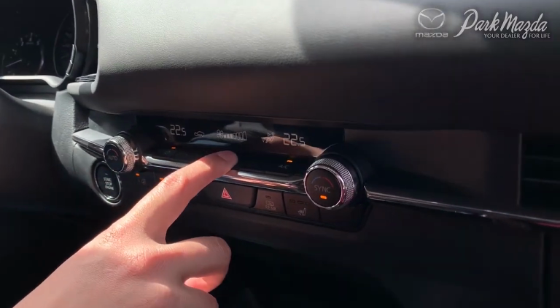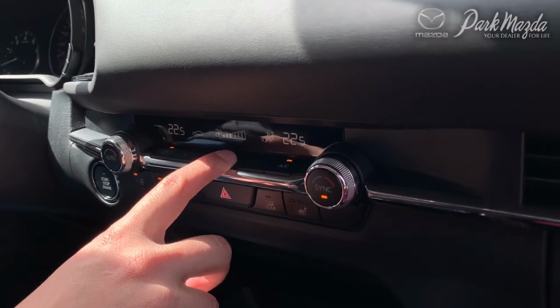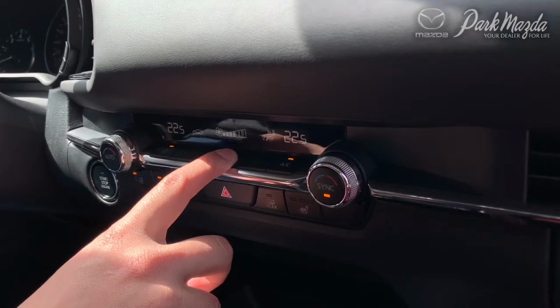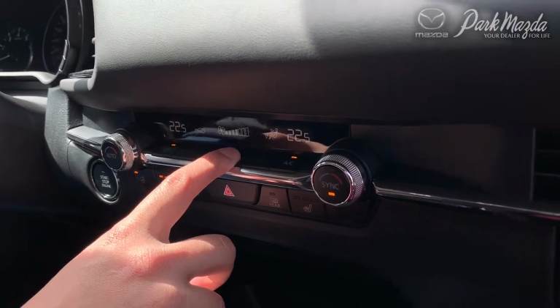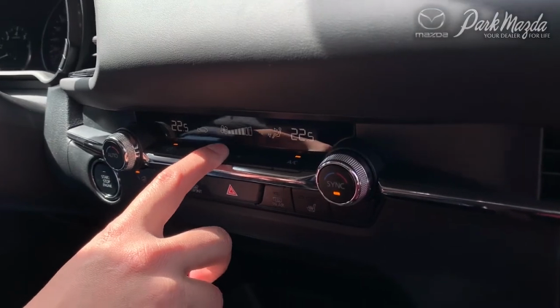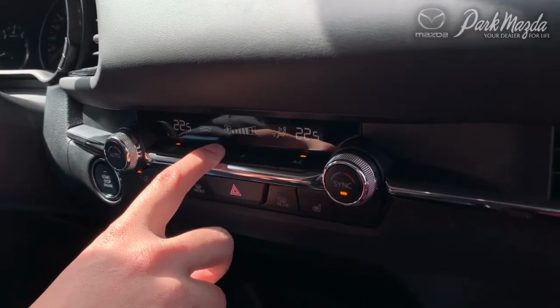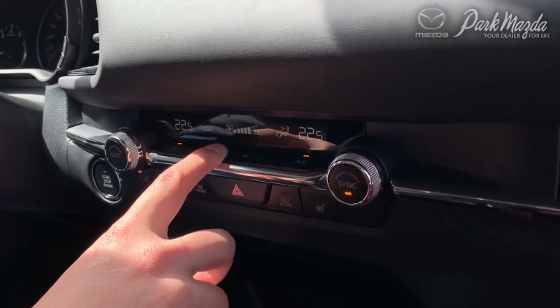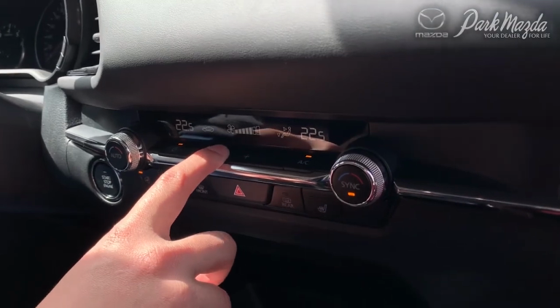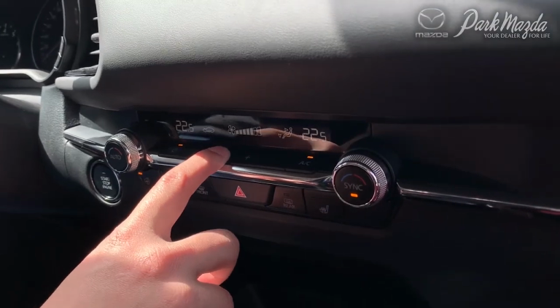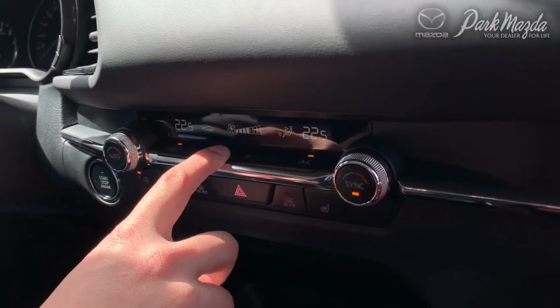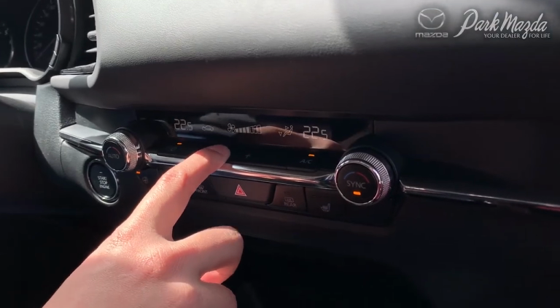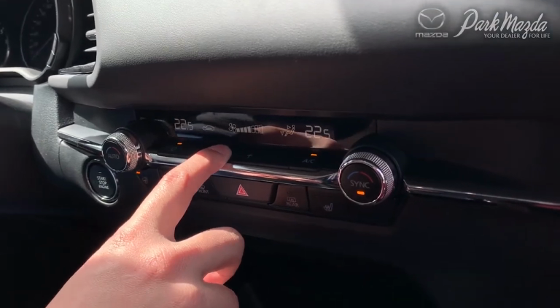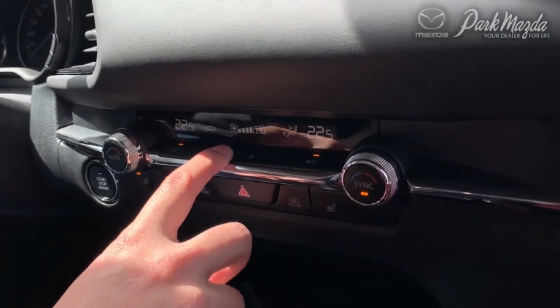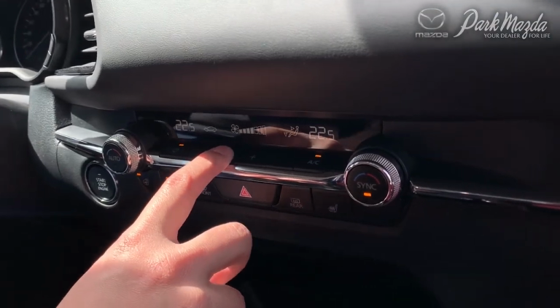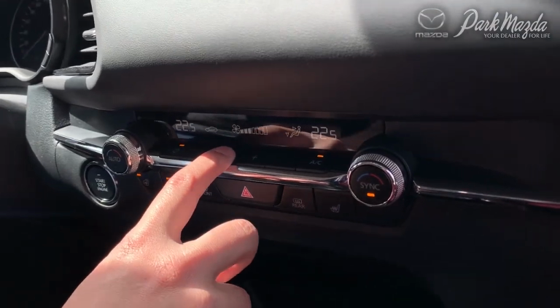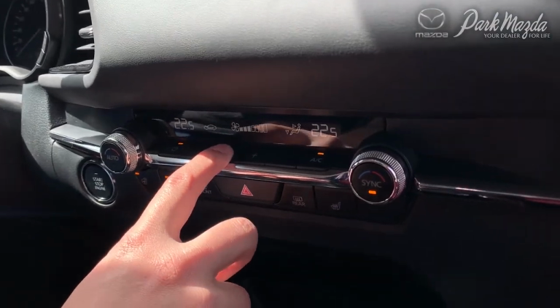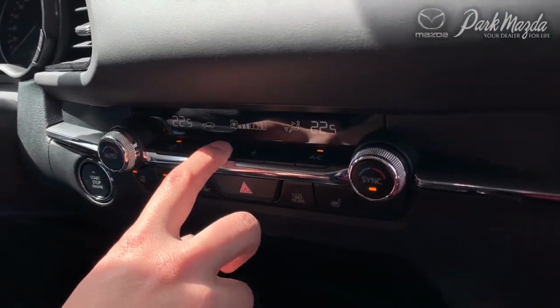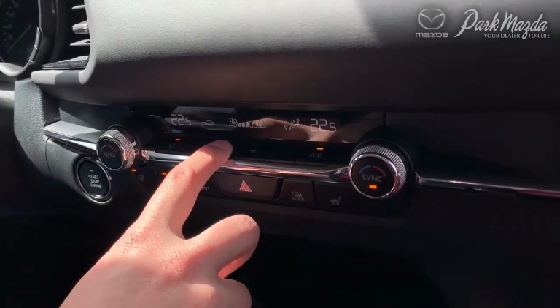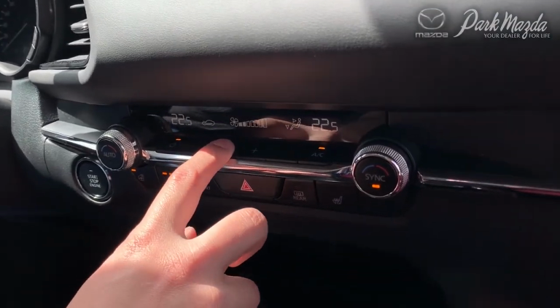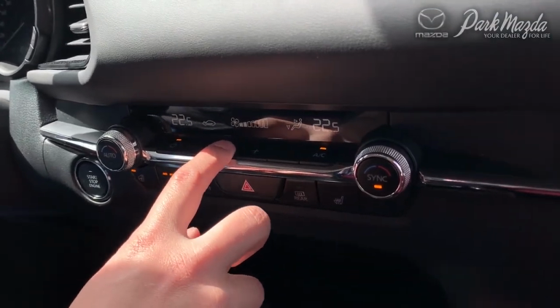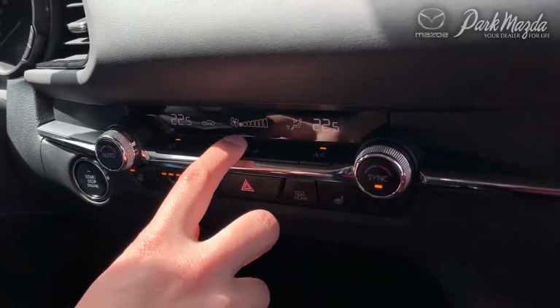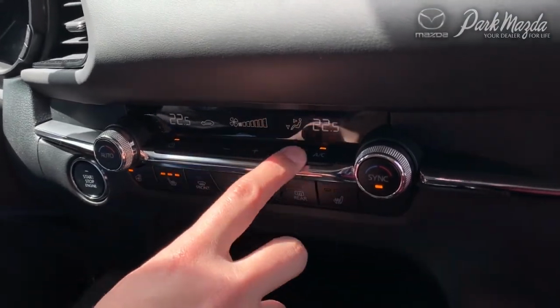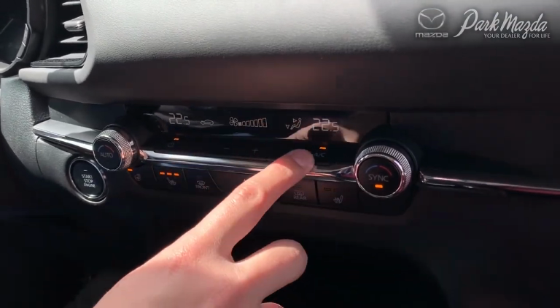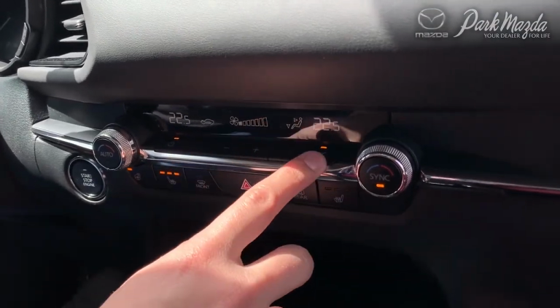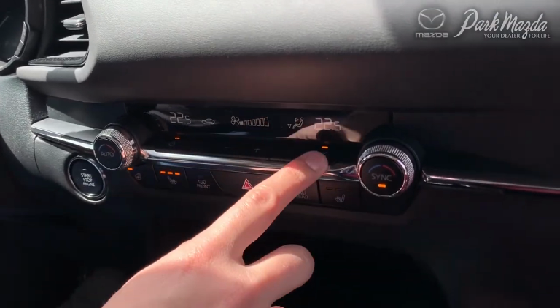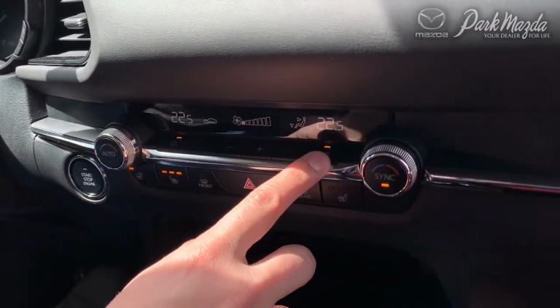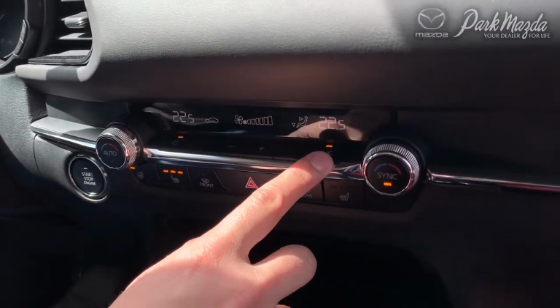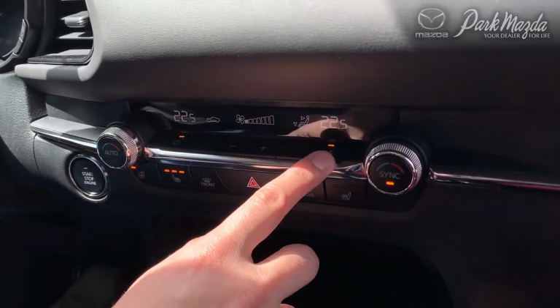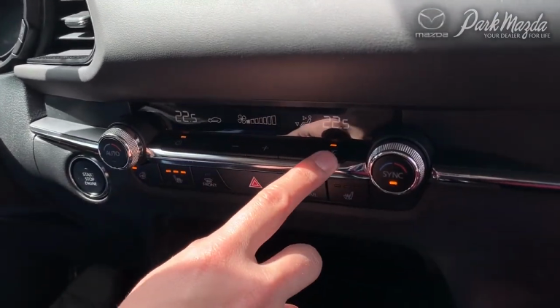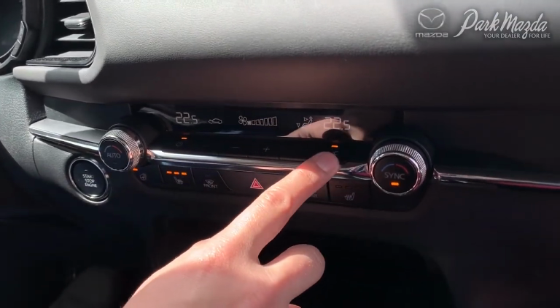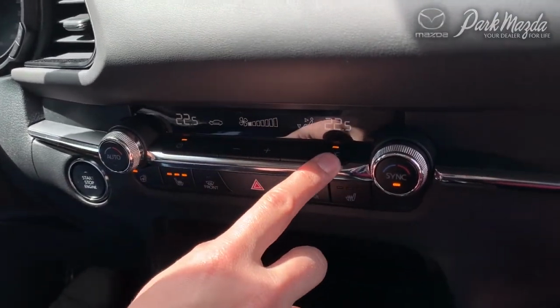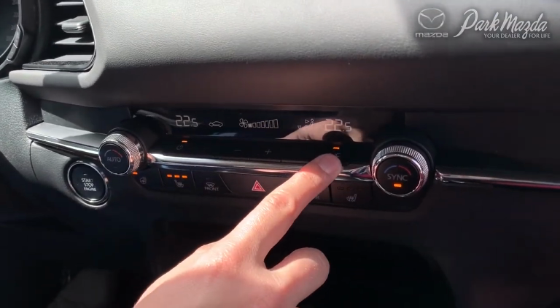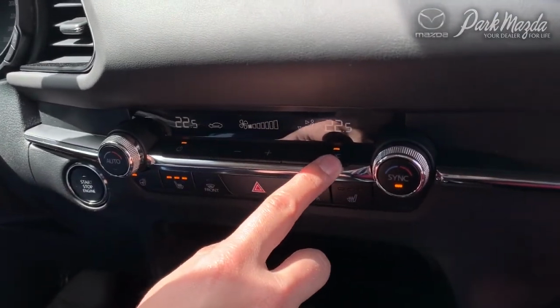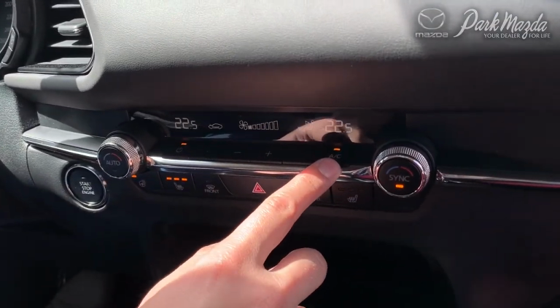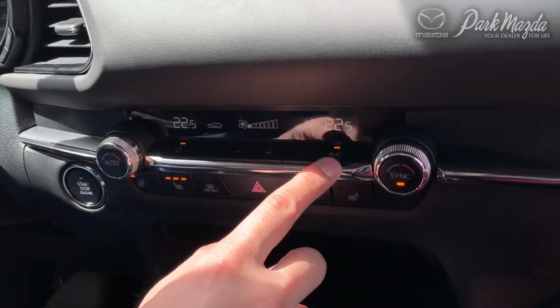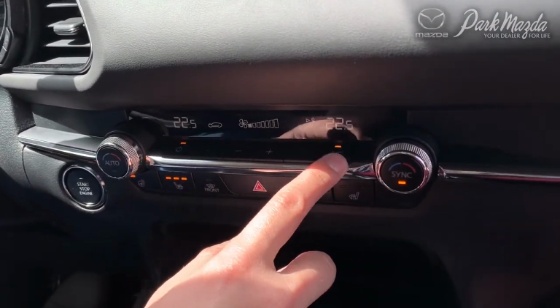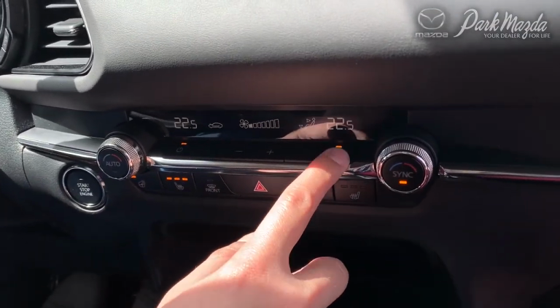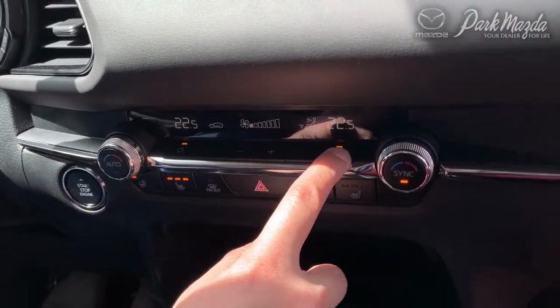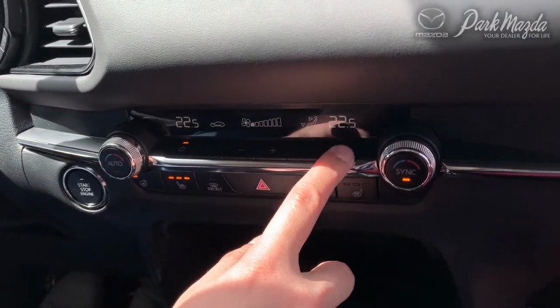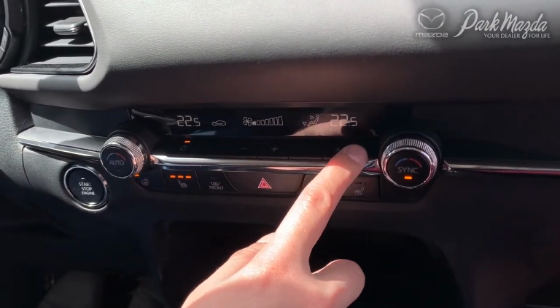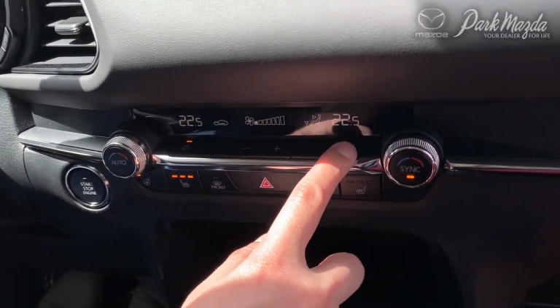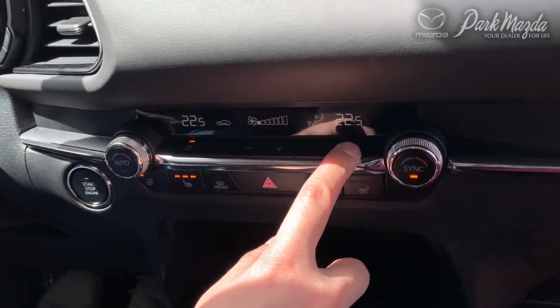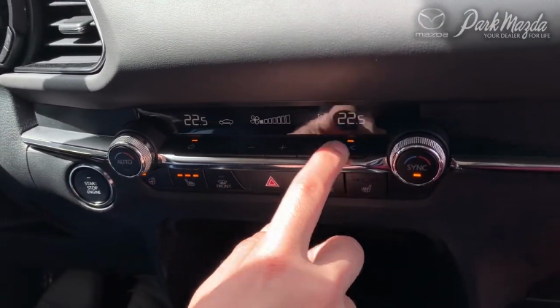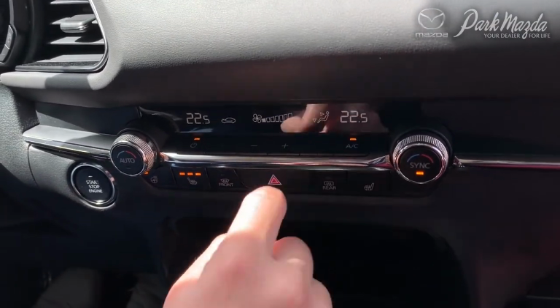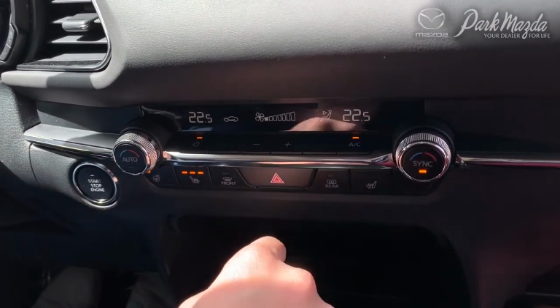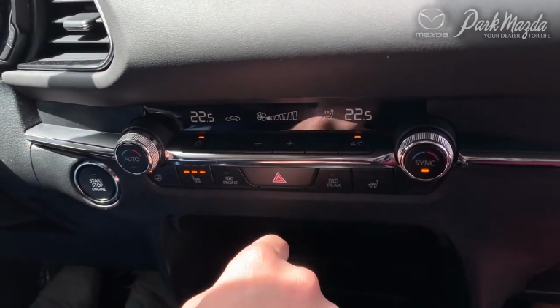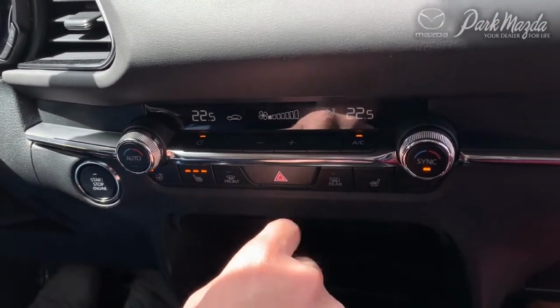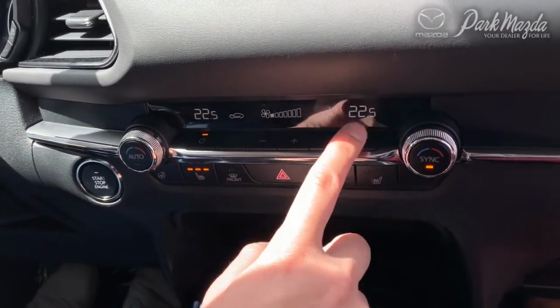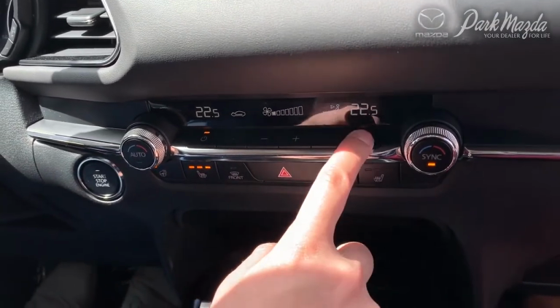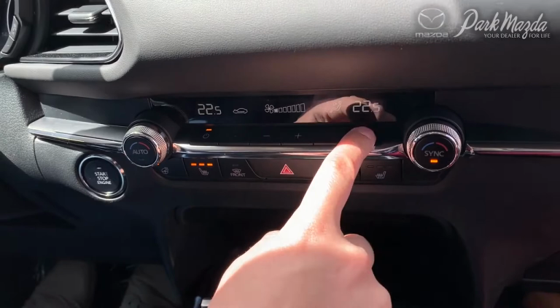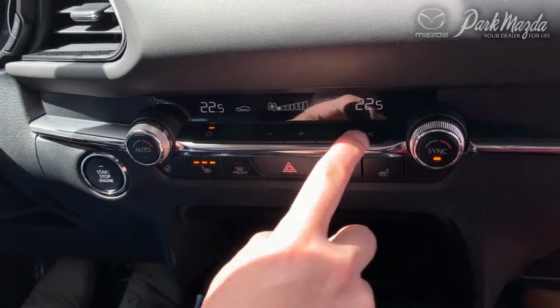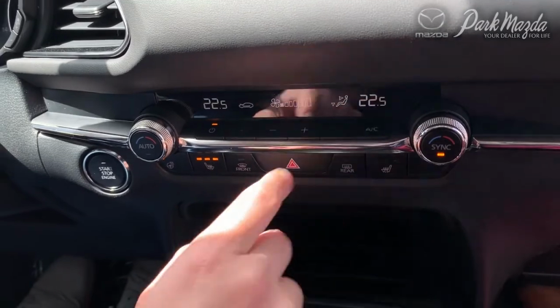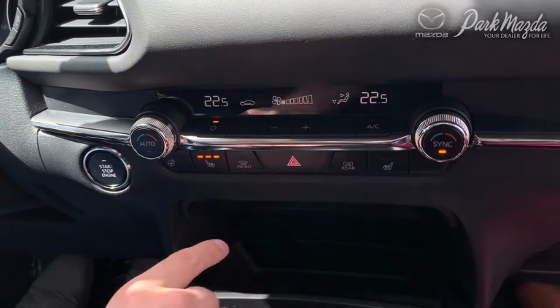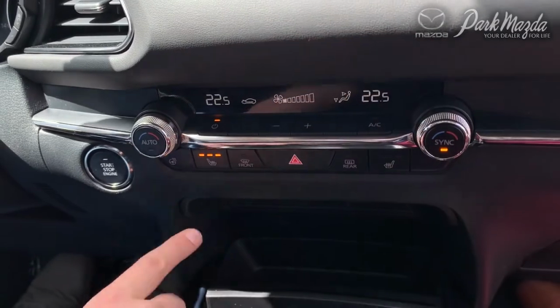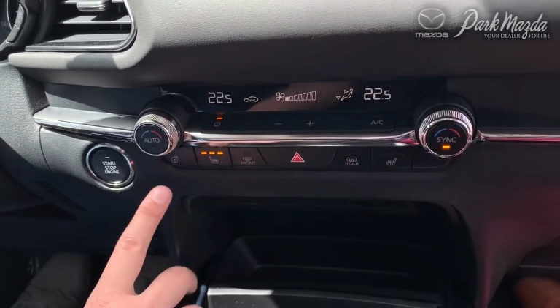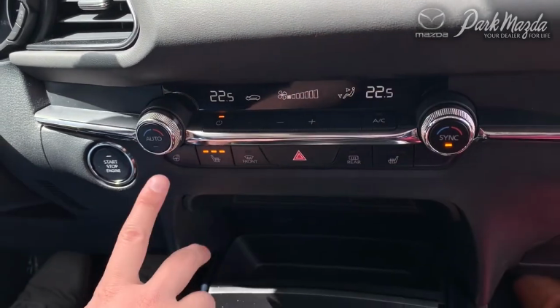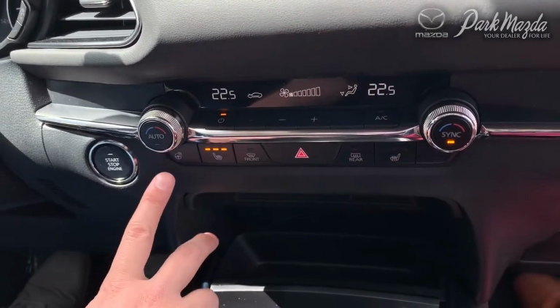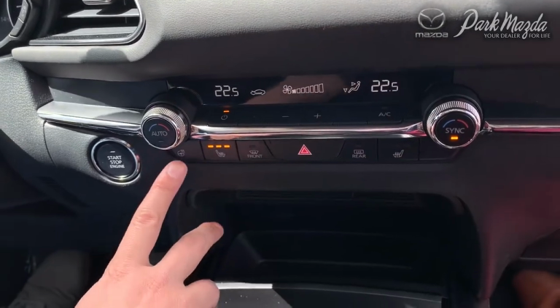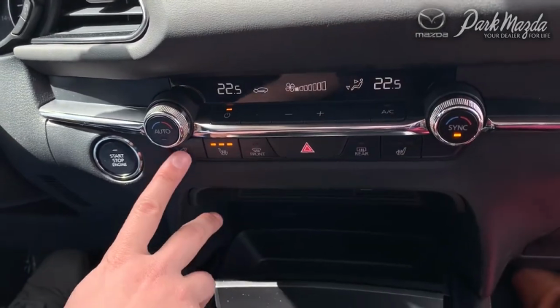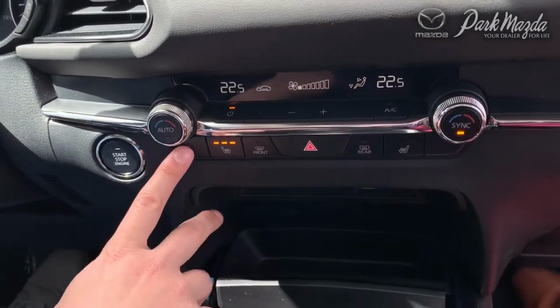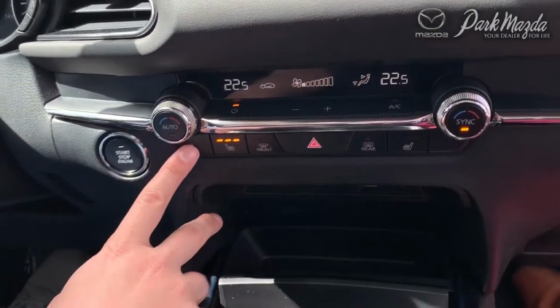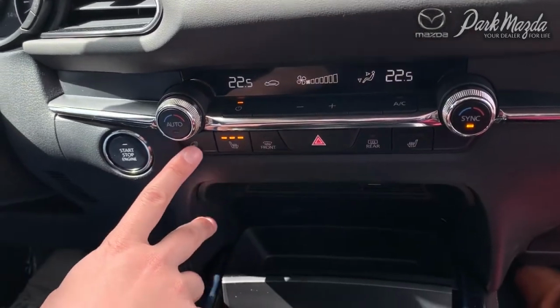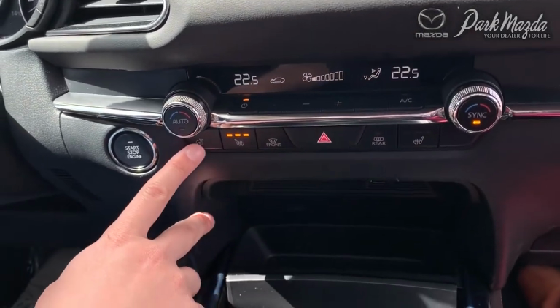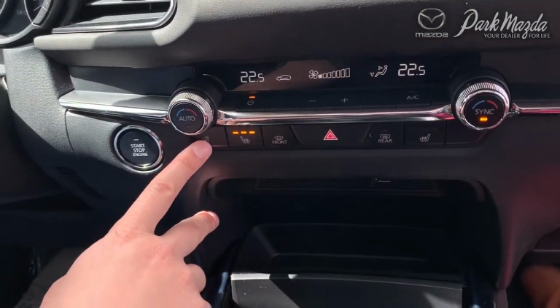In between those dials, you have your fan speed setting so you can adjust your fan speed accordingly. You also have your AC function to turn it on and off.